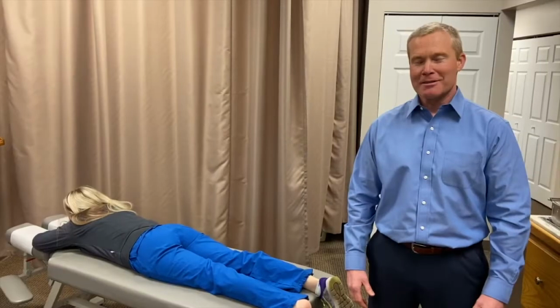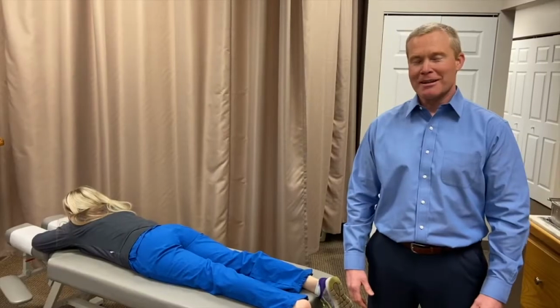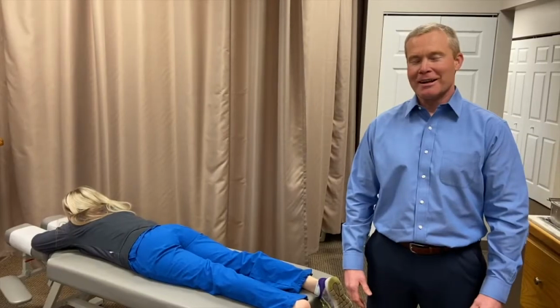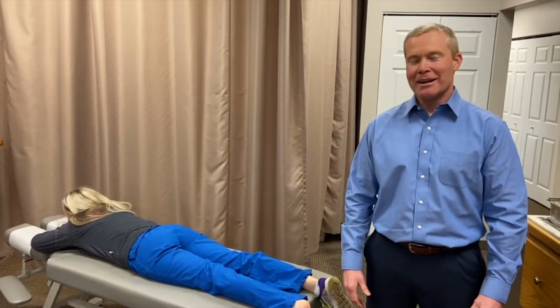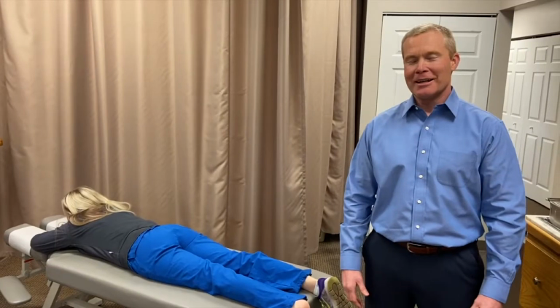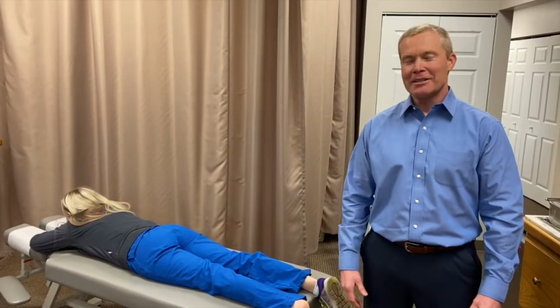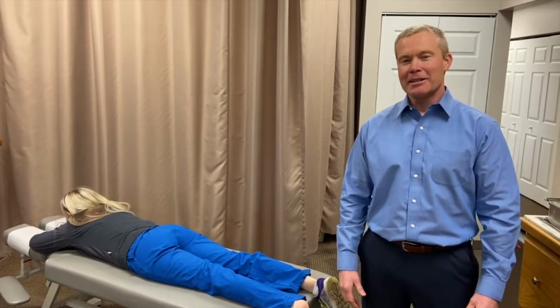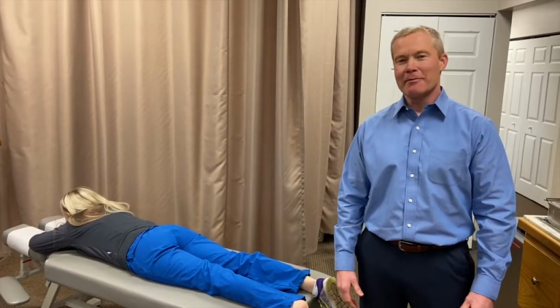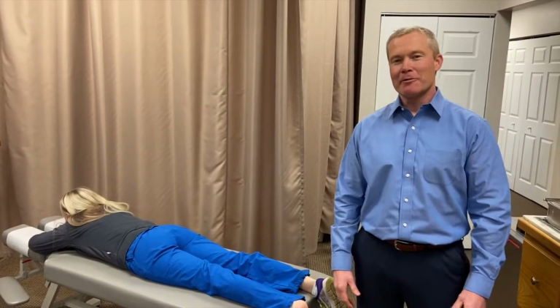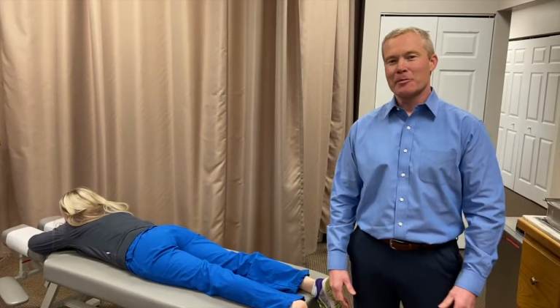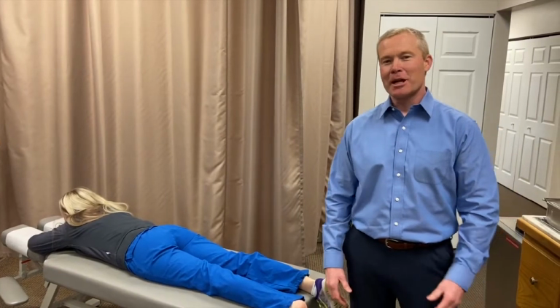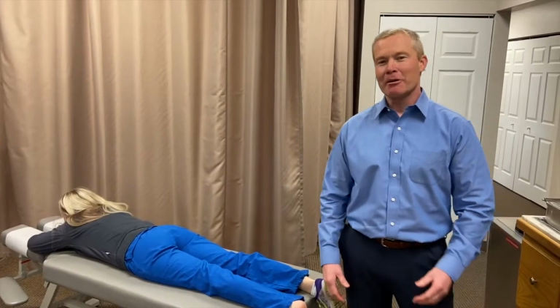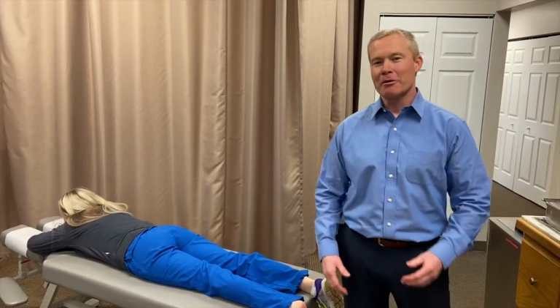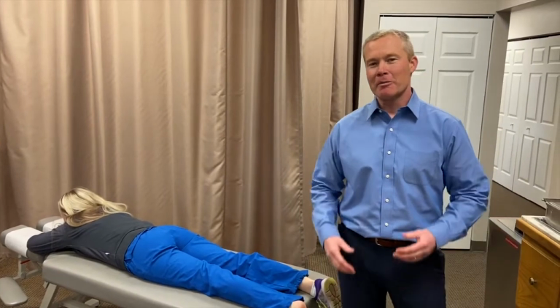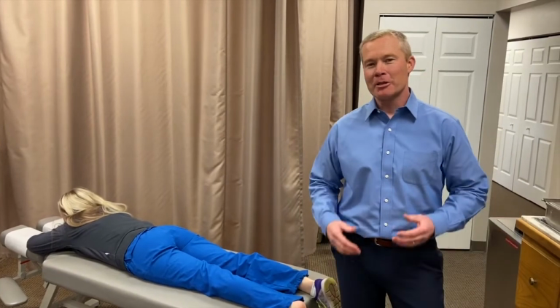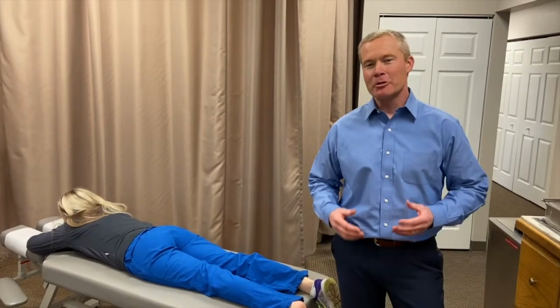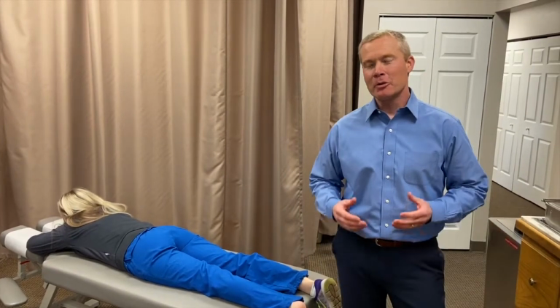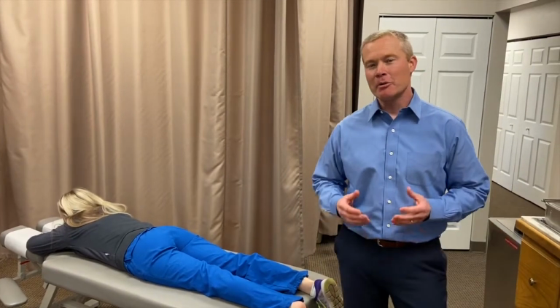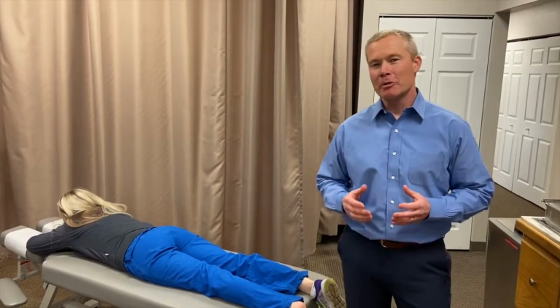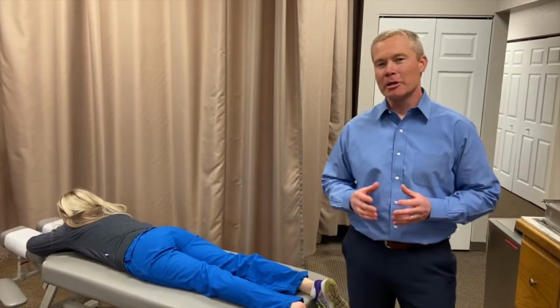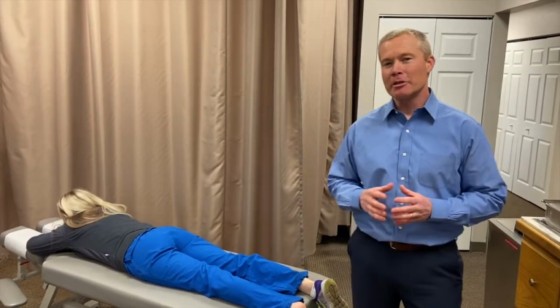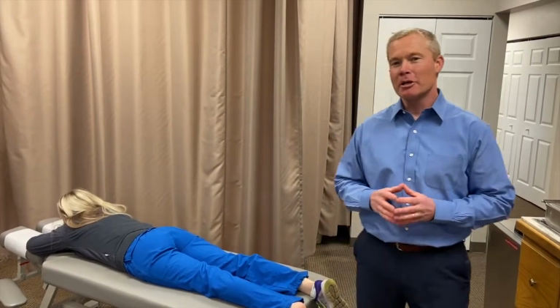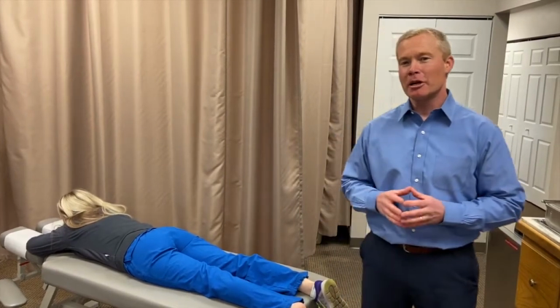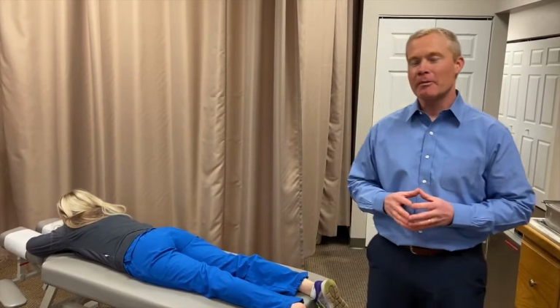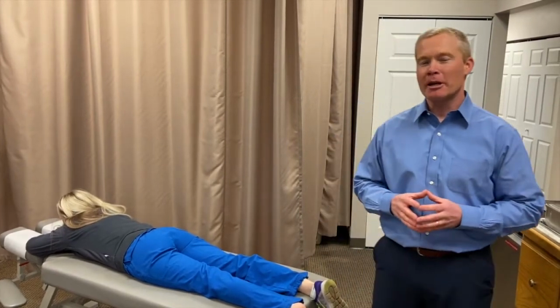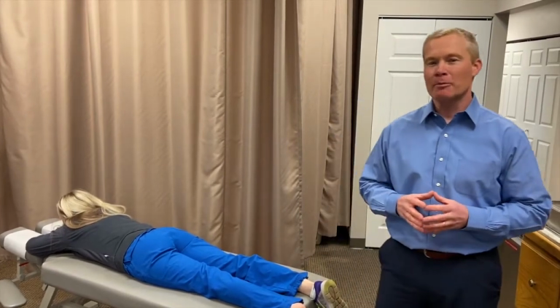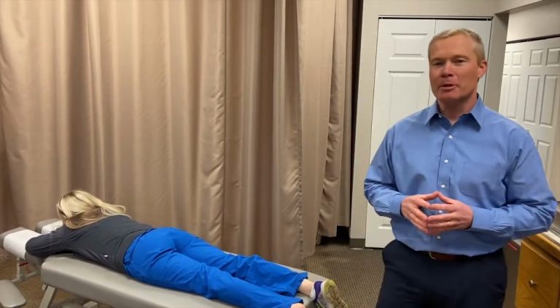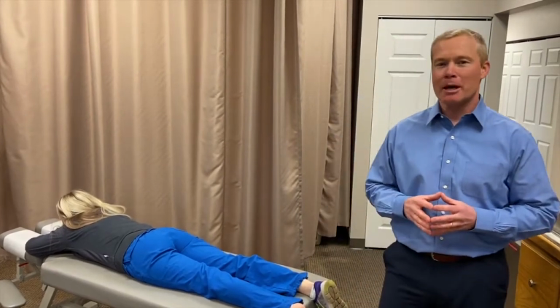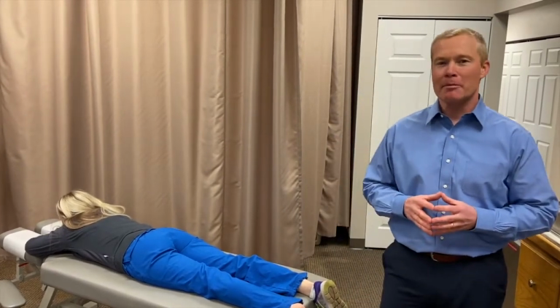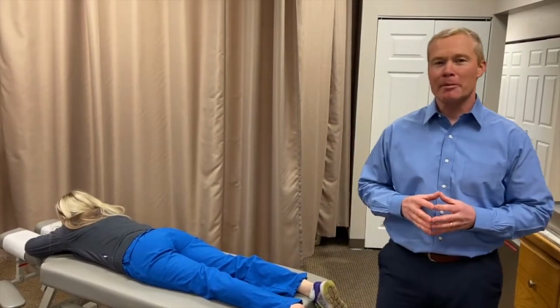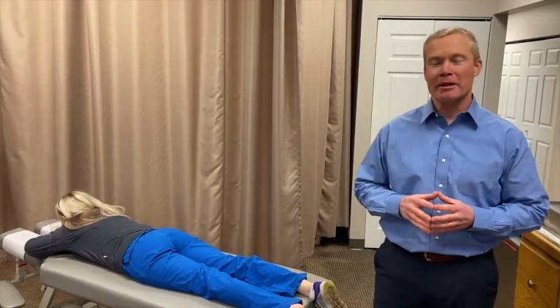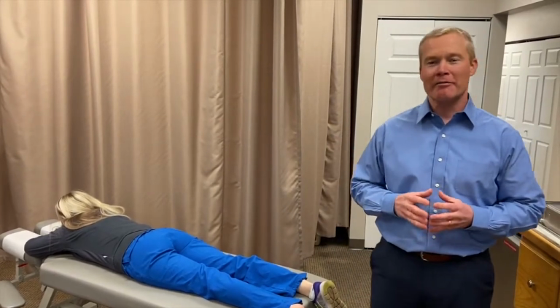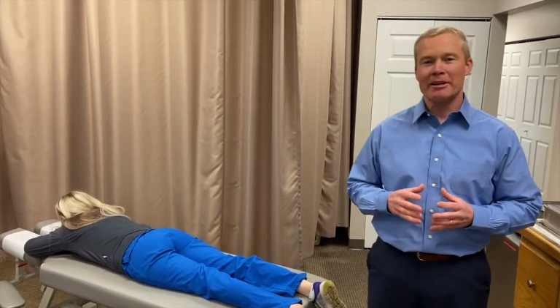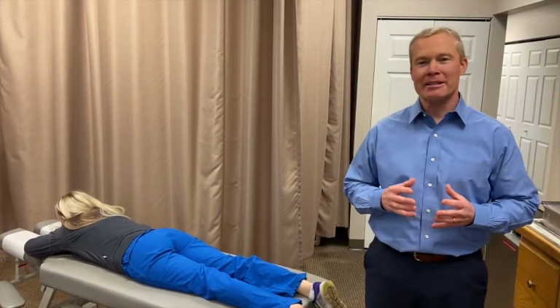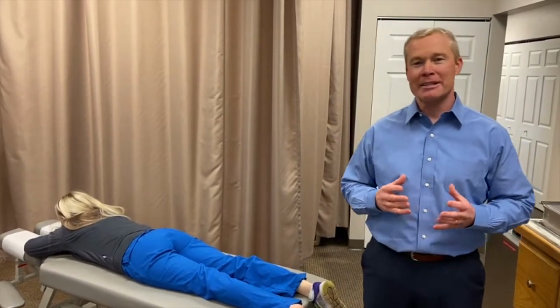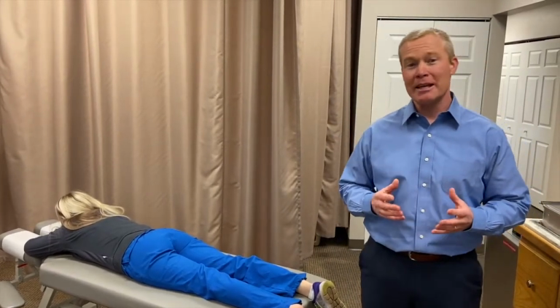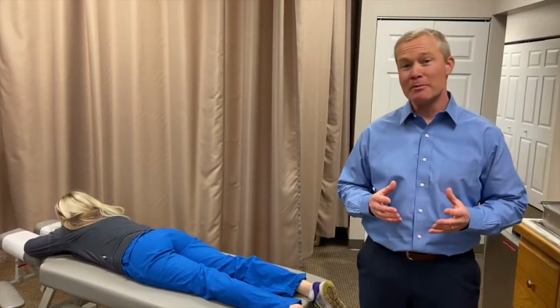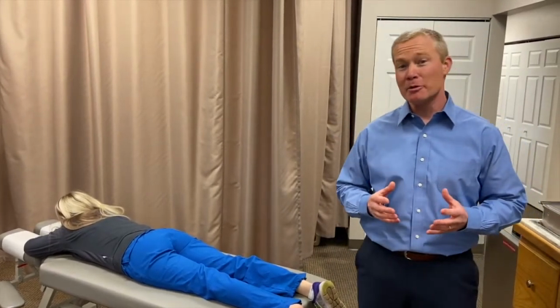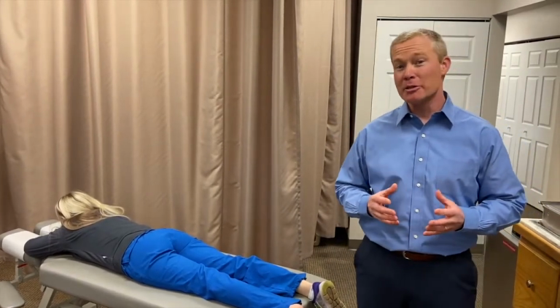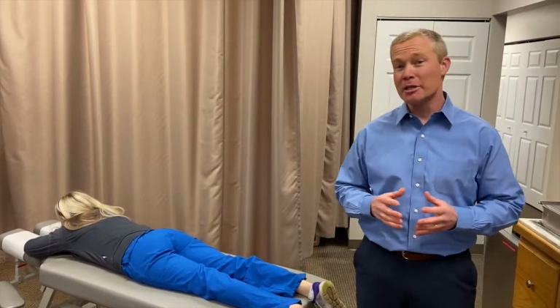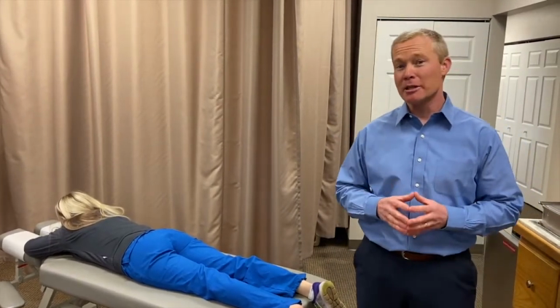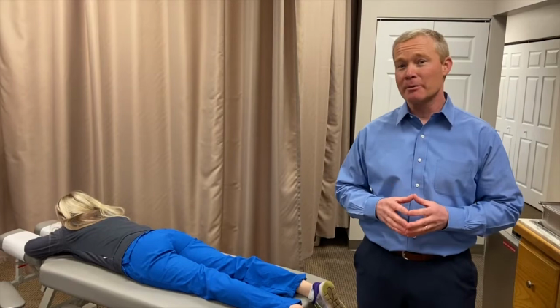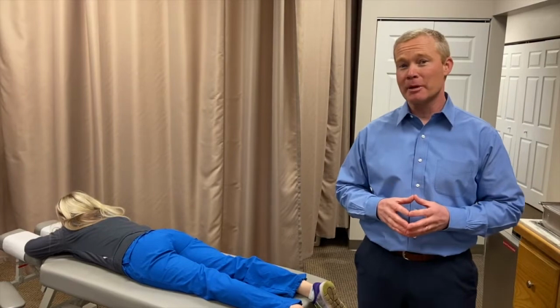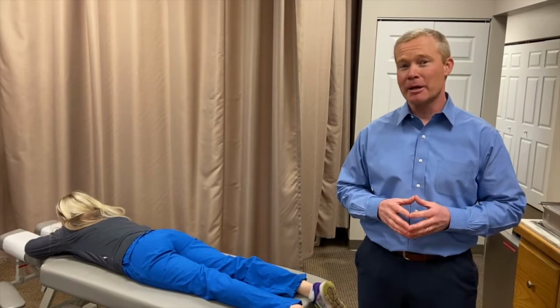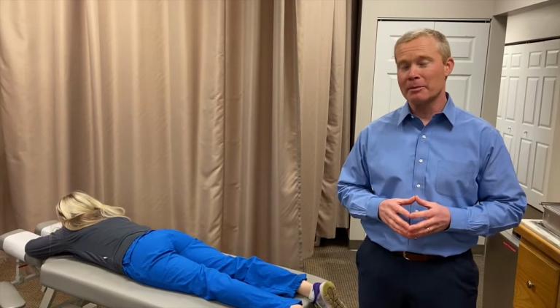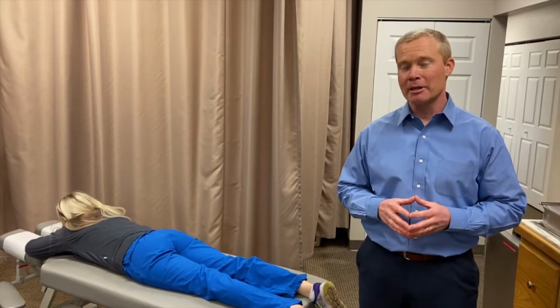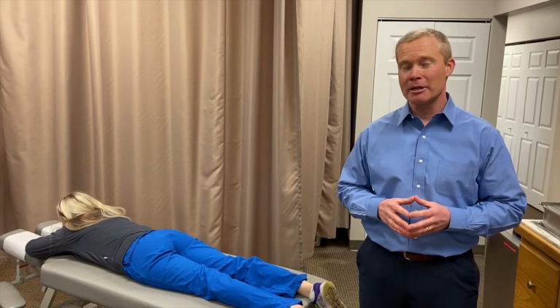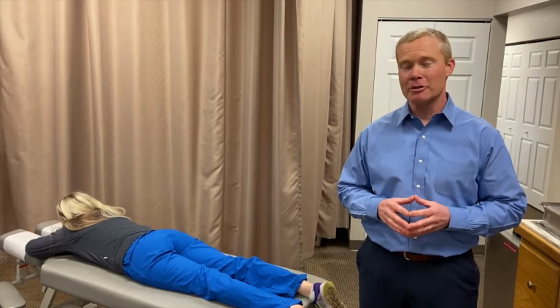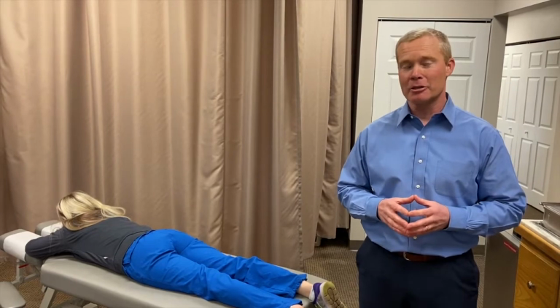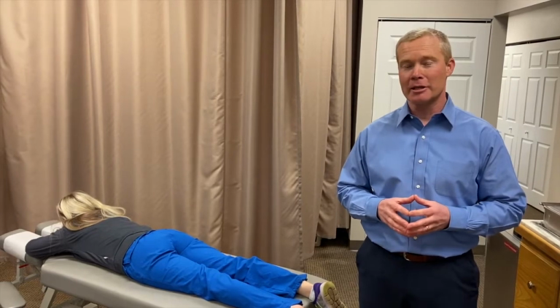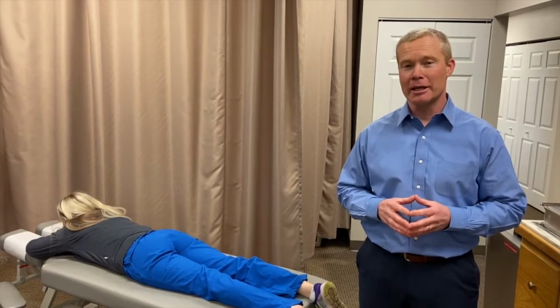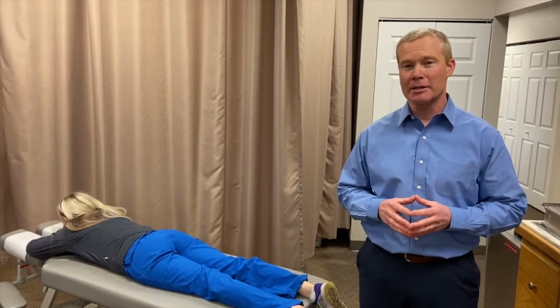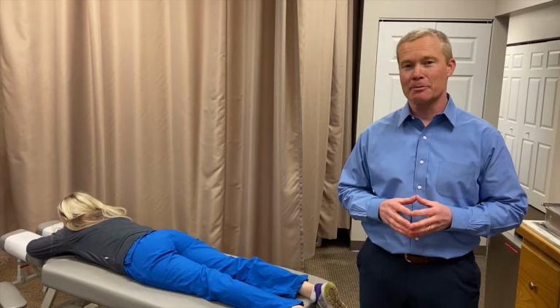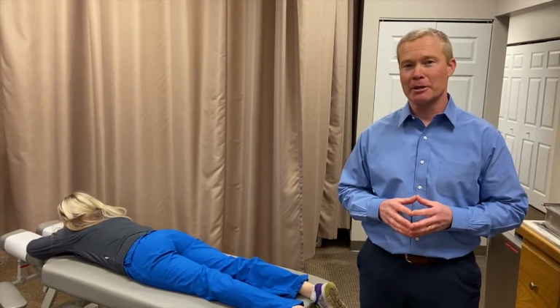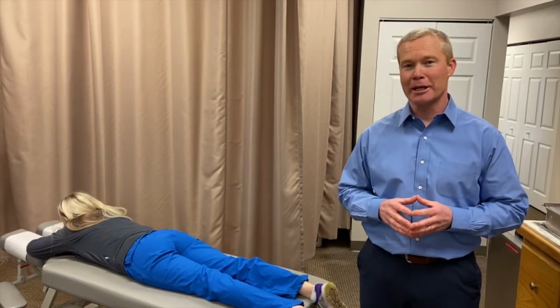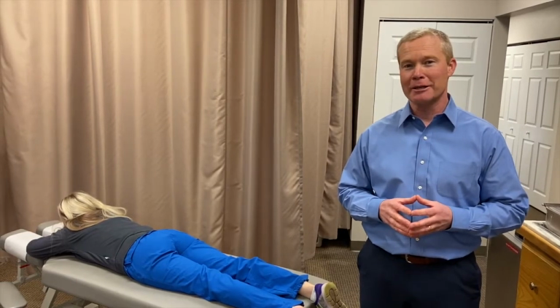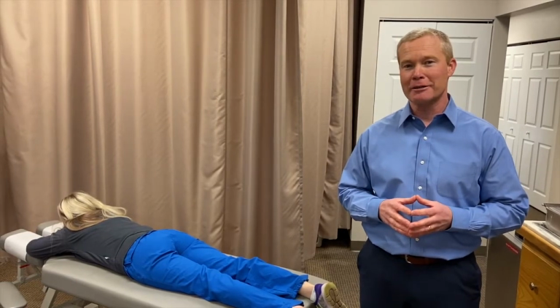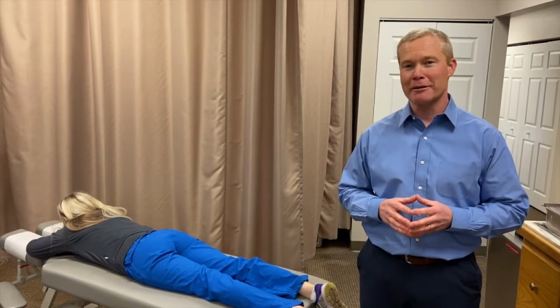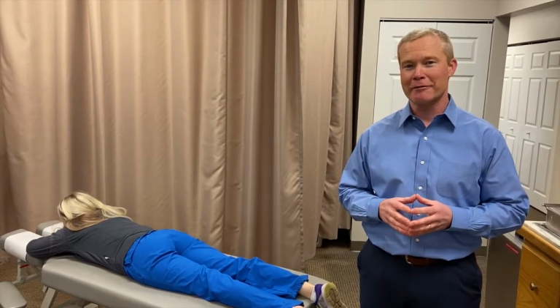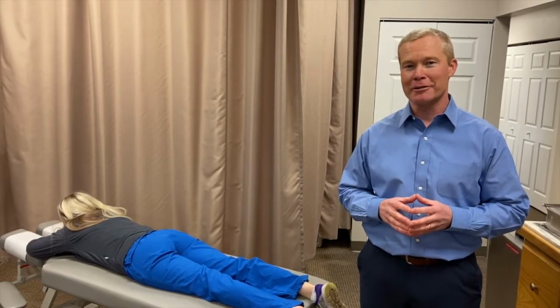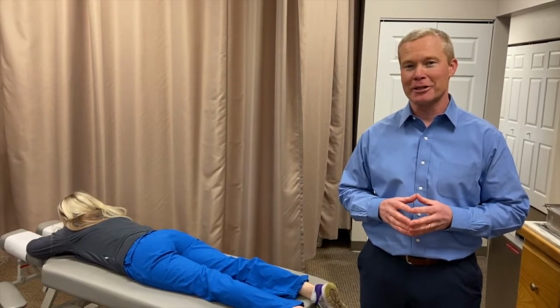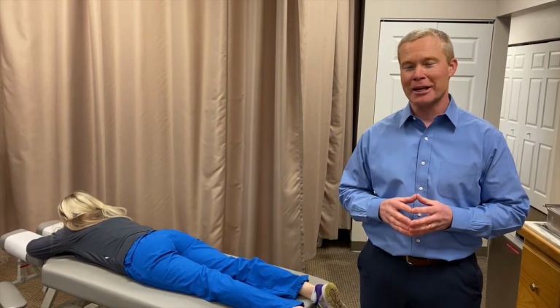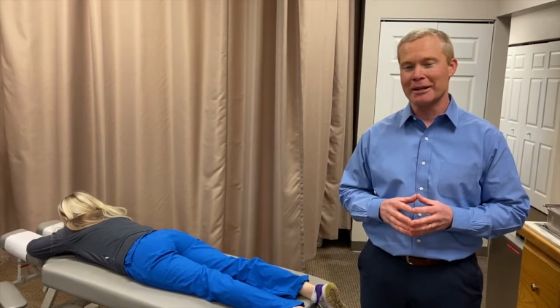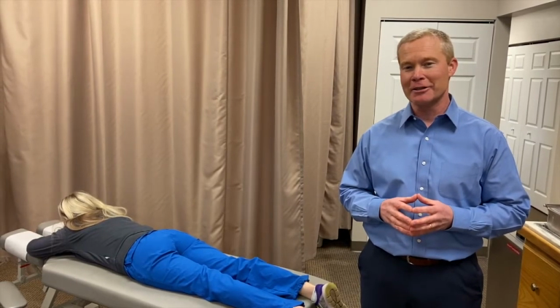Hi, it's Tim from Cairo Up. This week we're going to talk about a problem that affects 10% of the population, and that's plantar fasciitis.